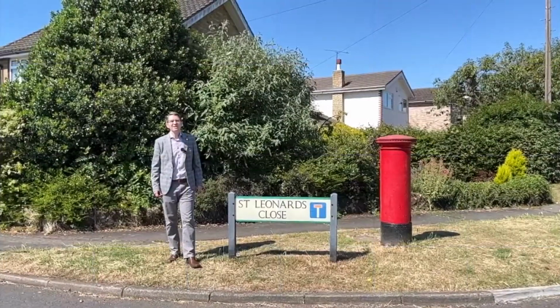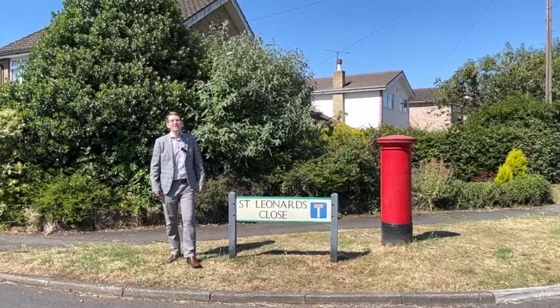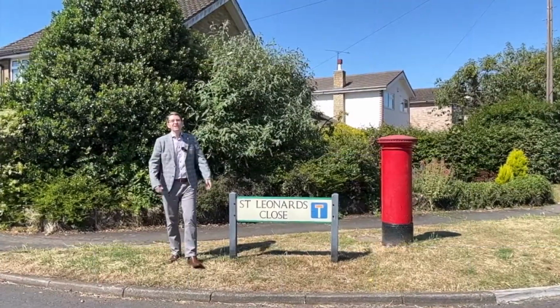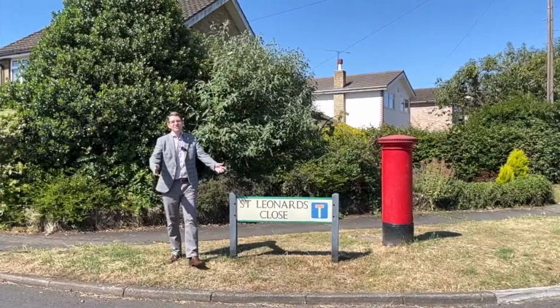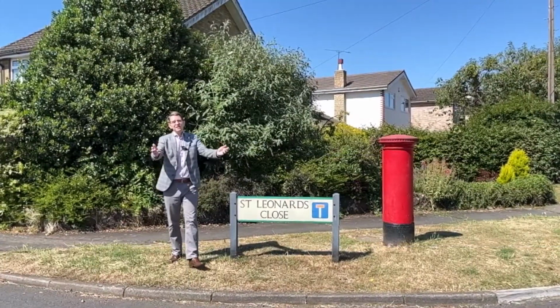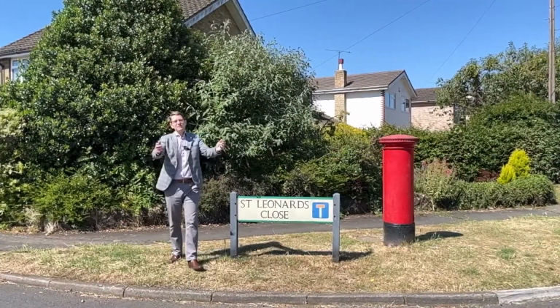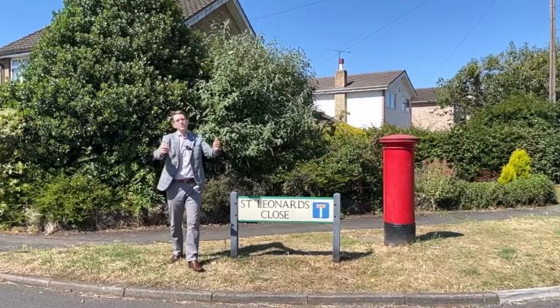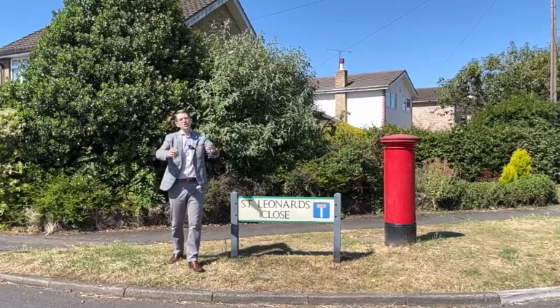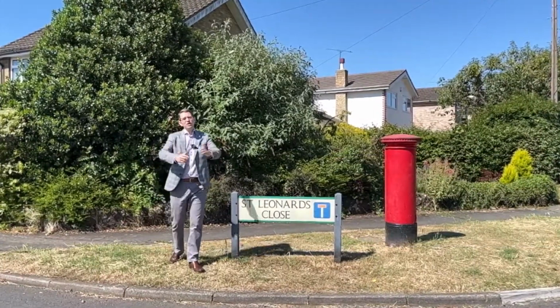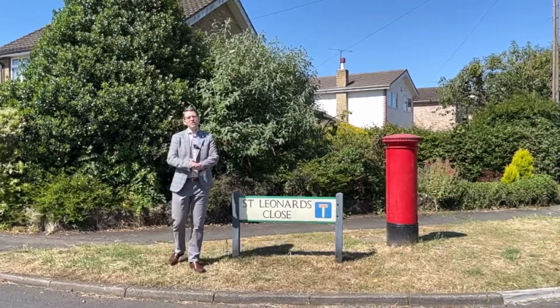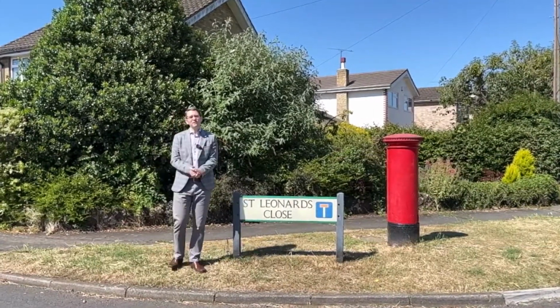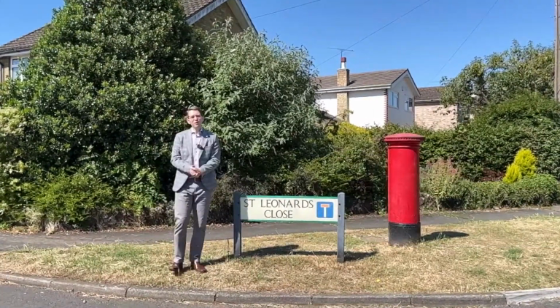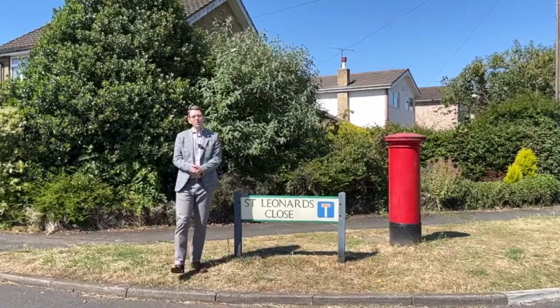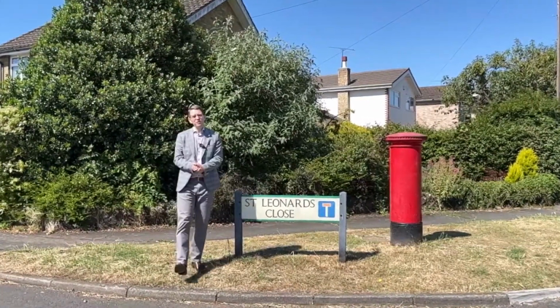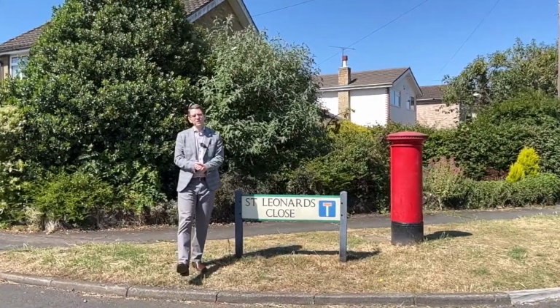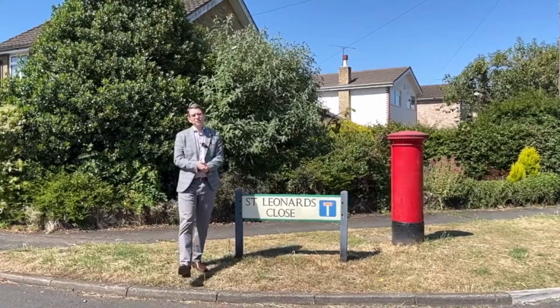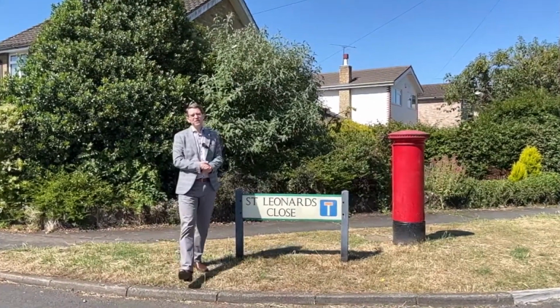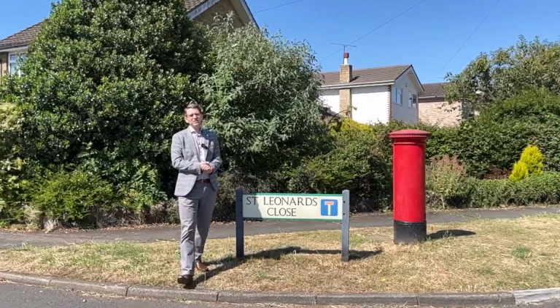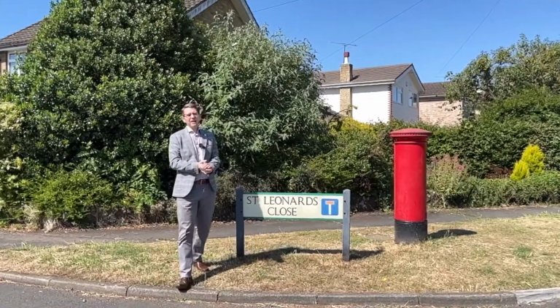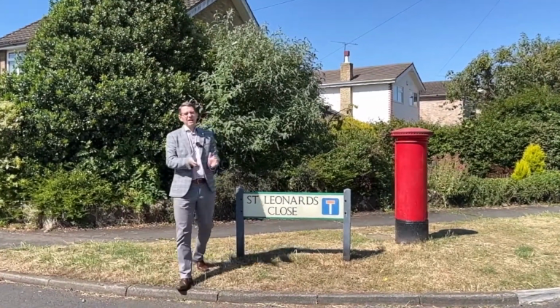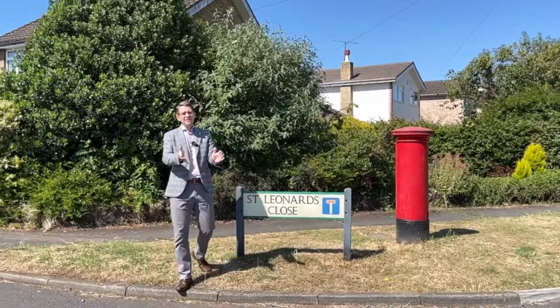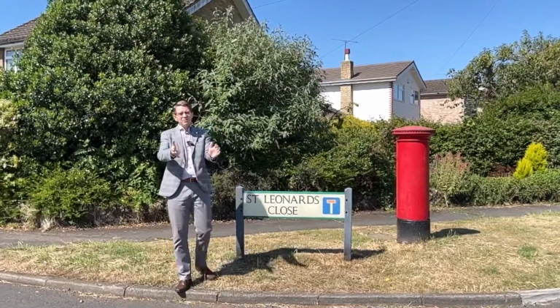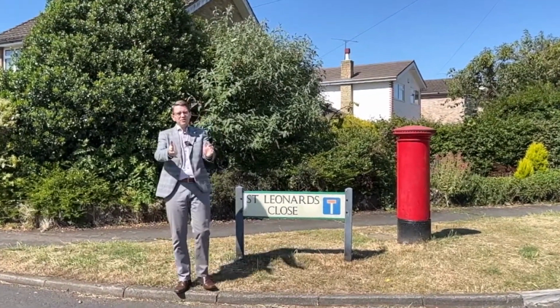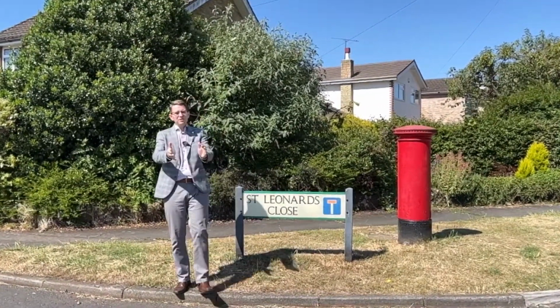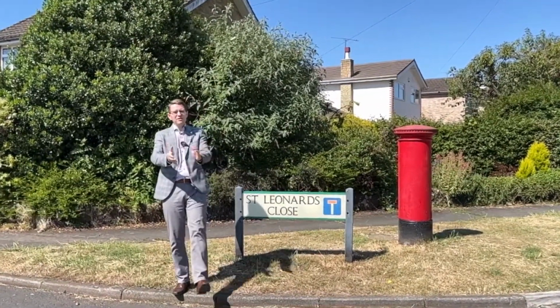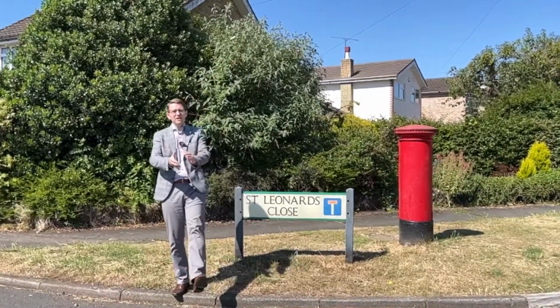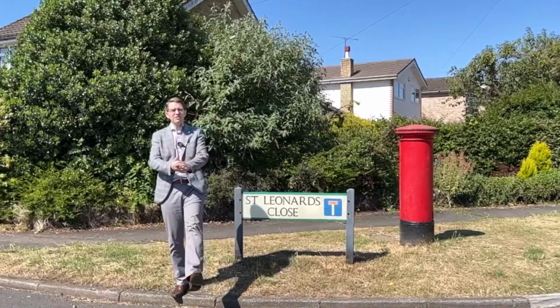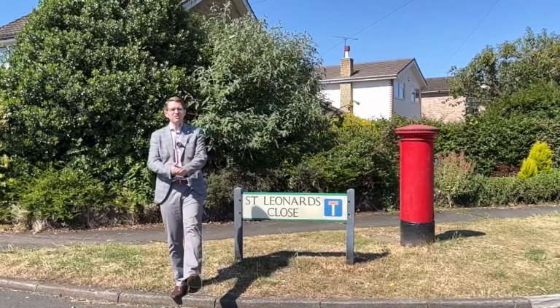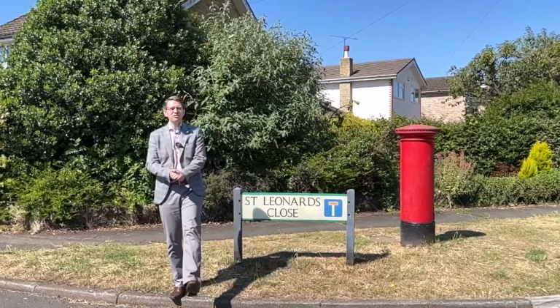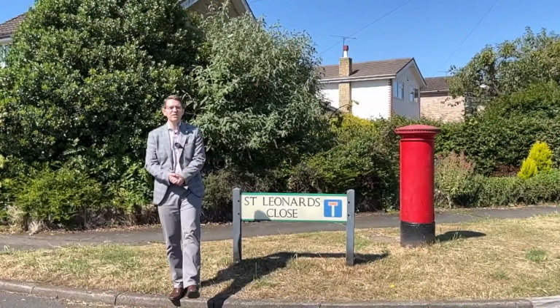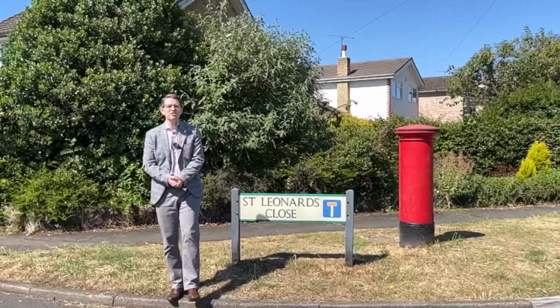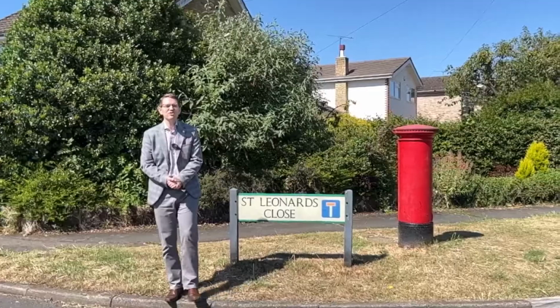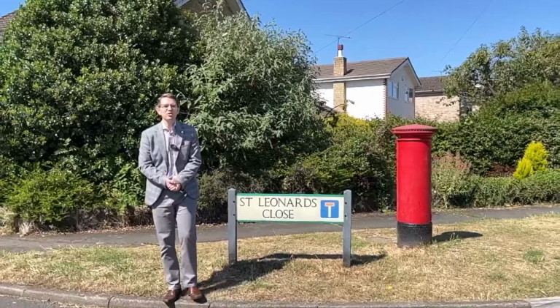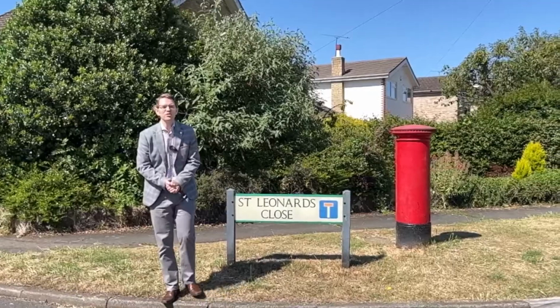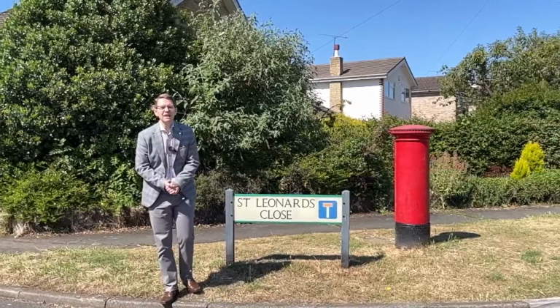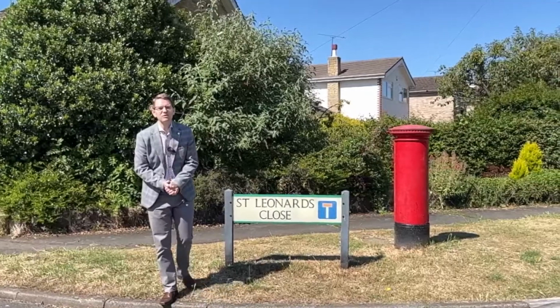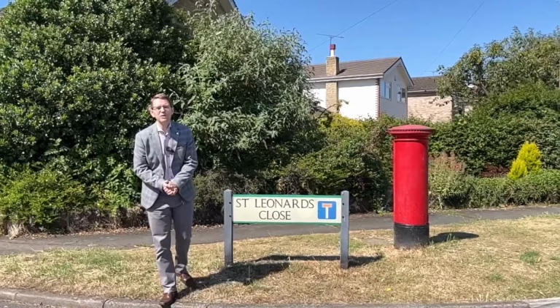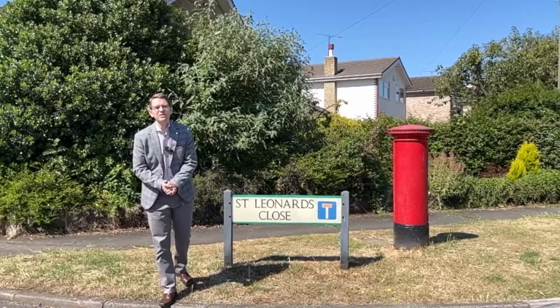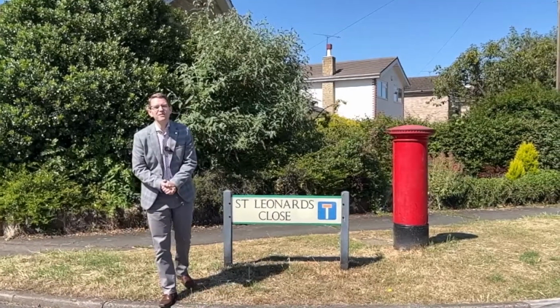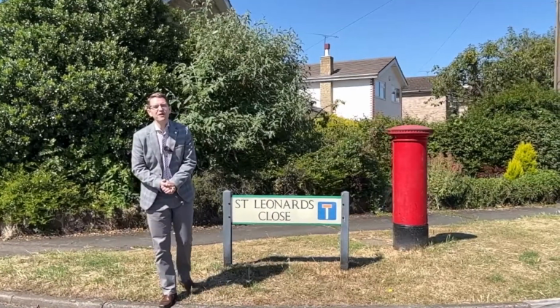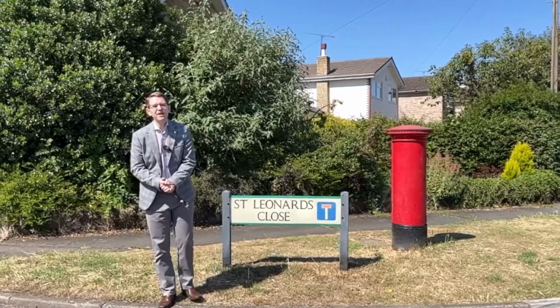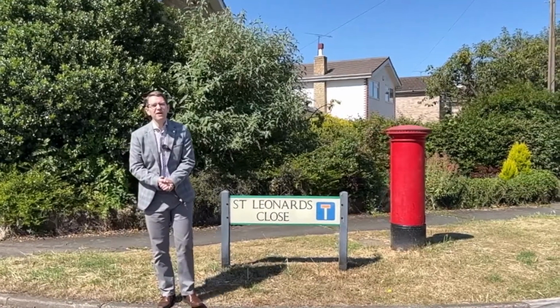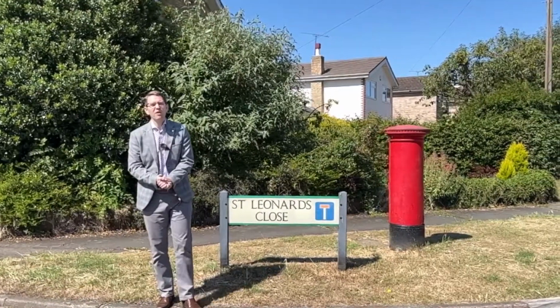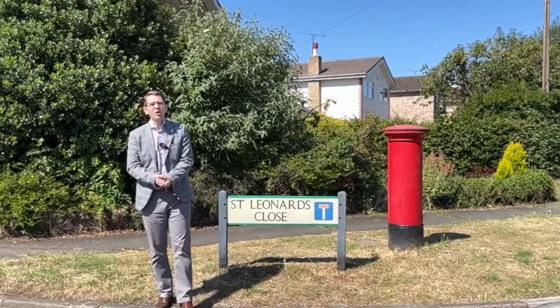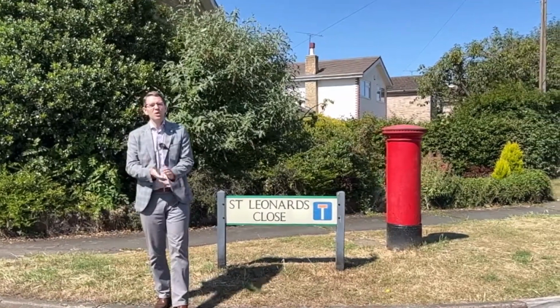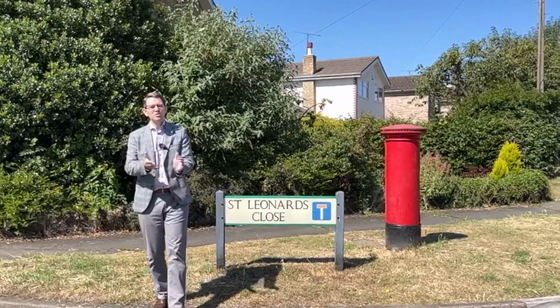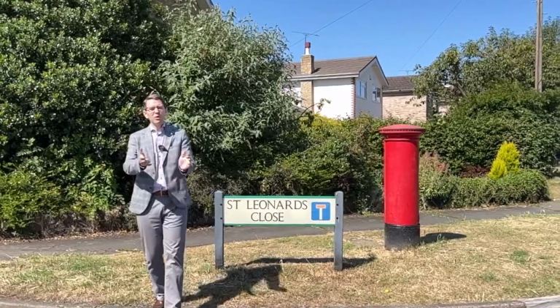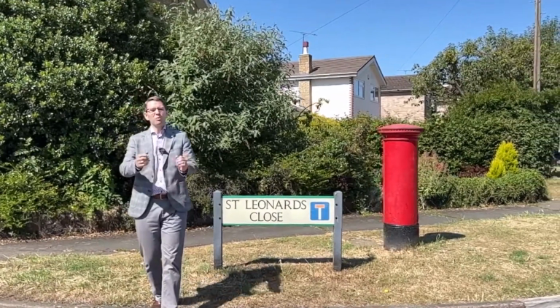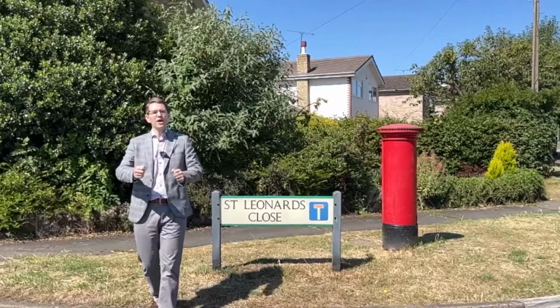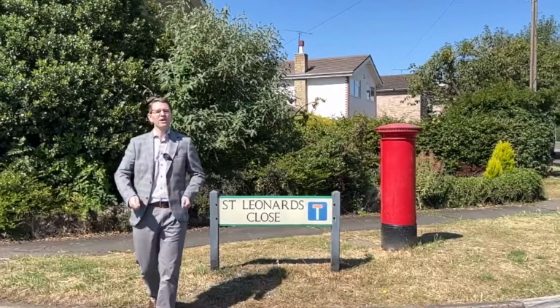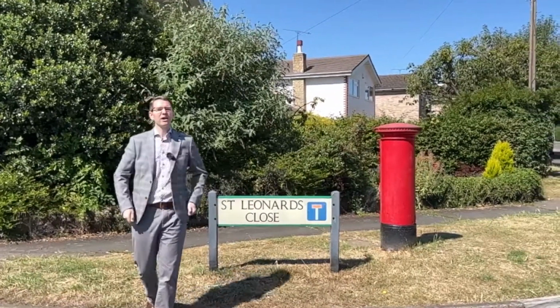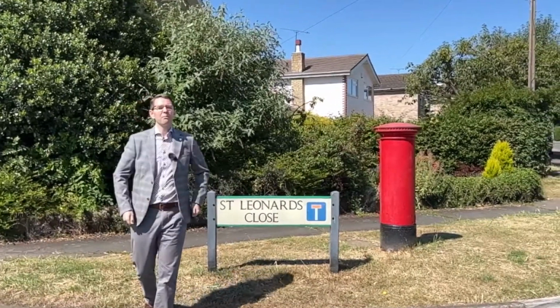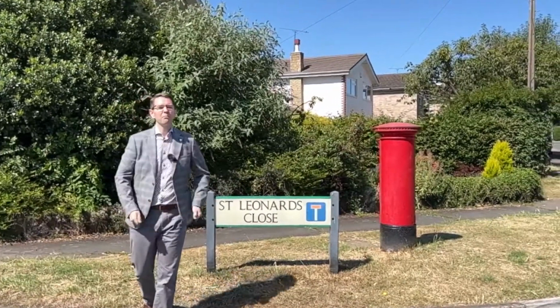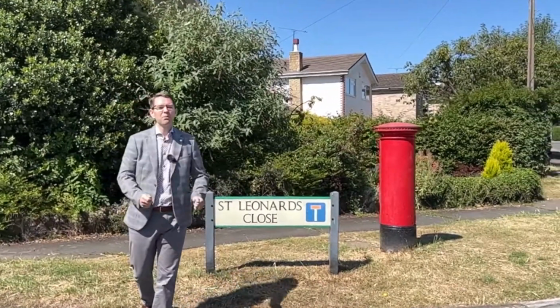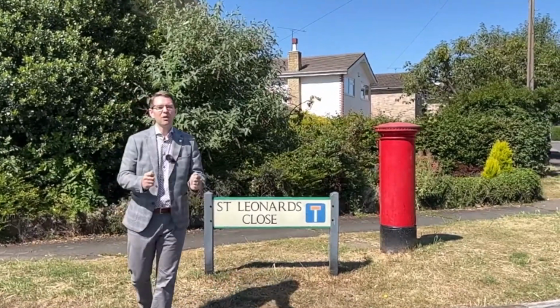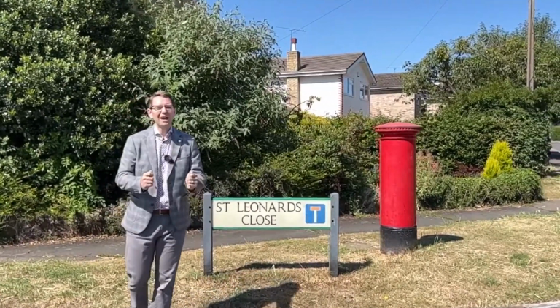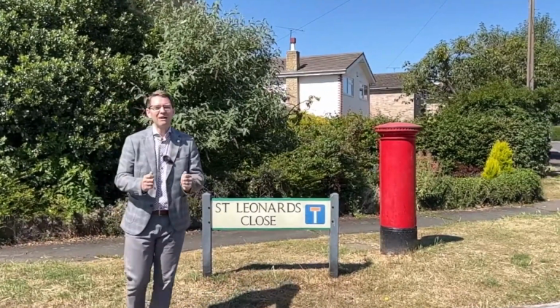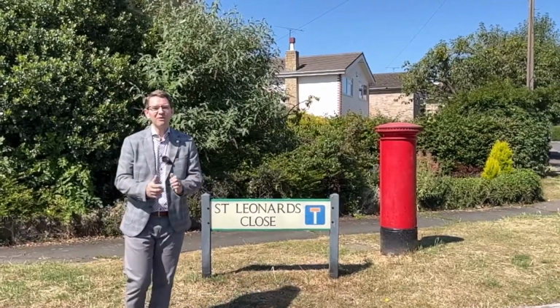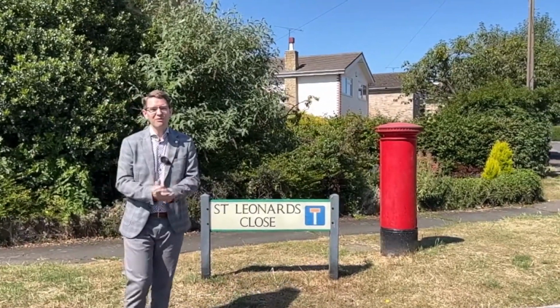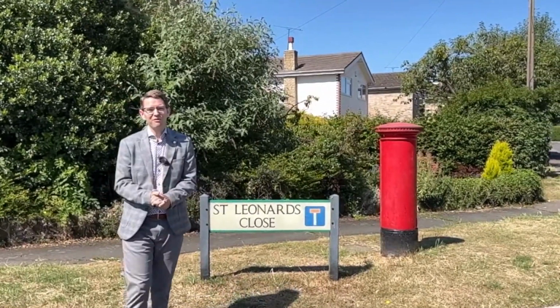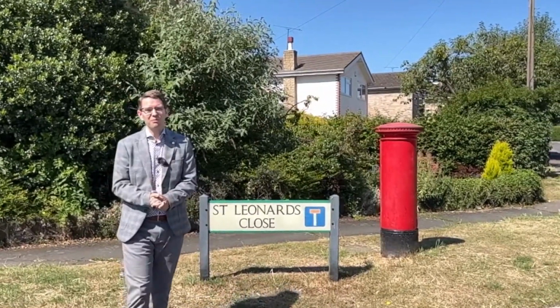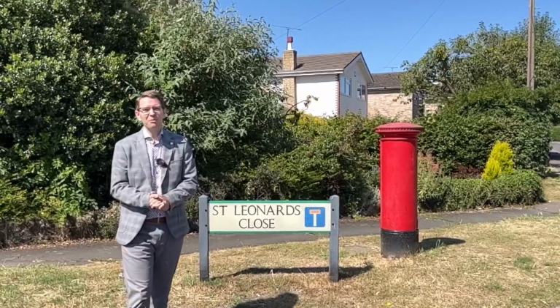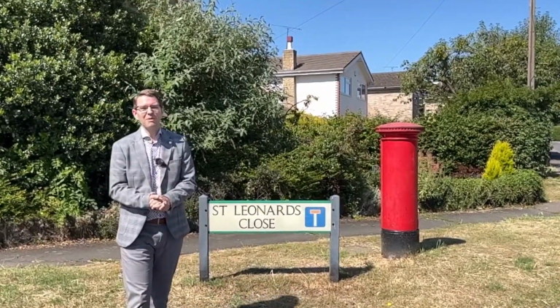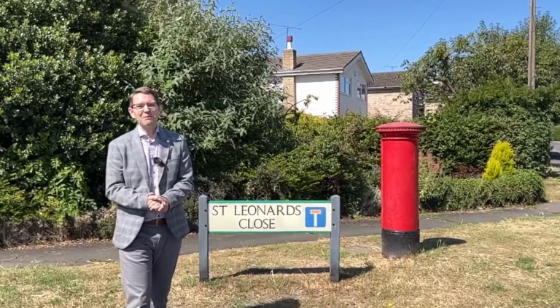Thanks for joining us for this week's Leighton Buzzard's Secret Streets. Join us next week to find out which one we're going to pull out from the map.